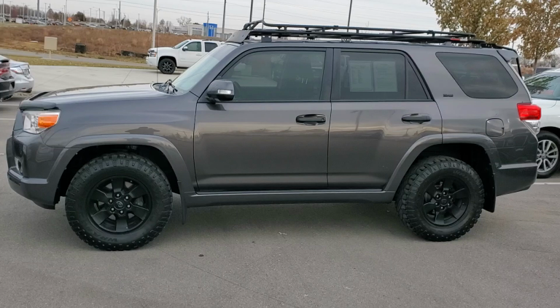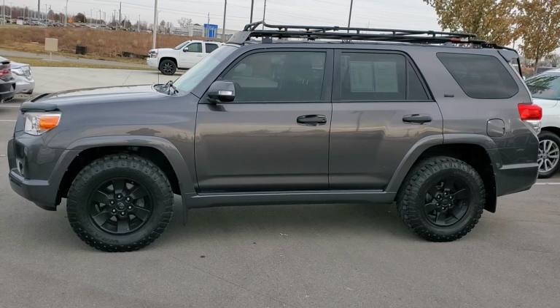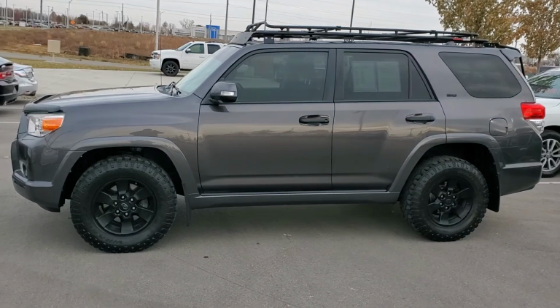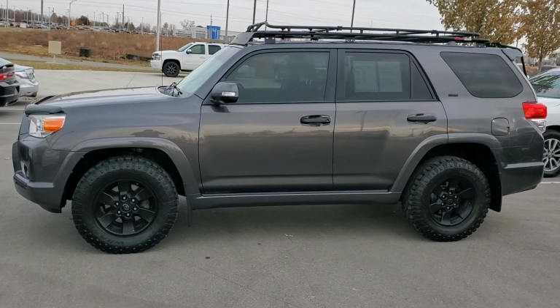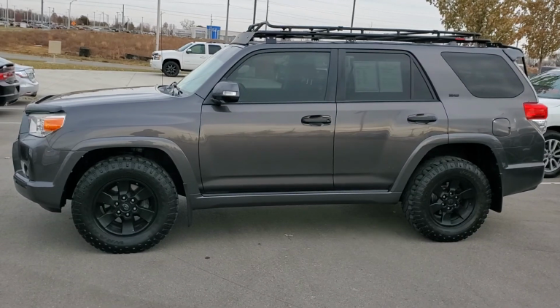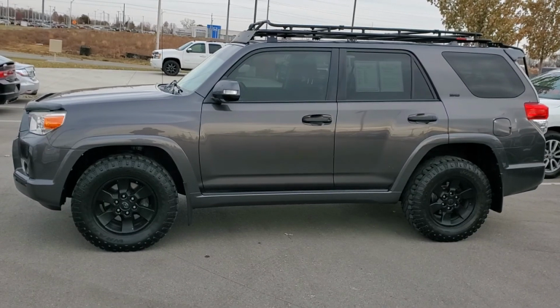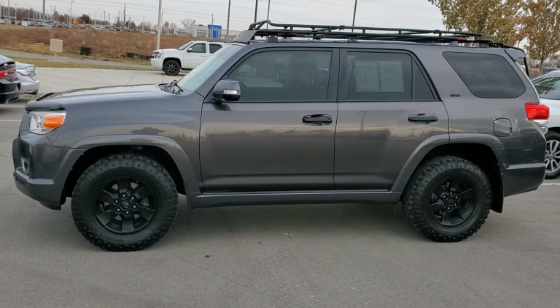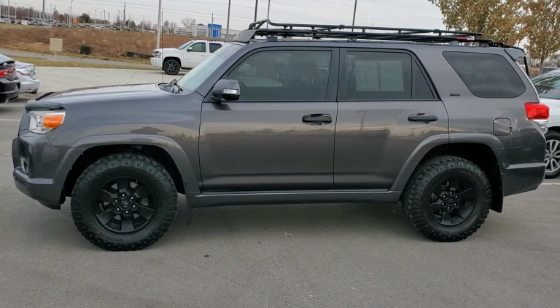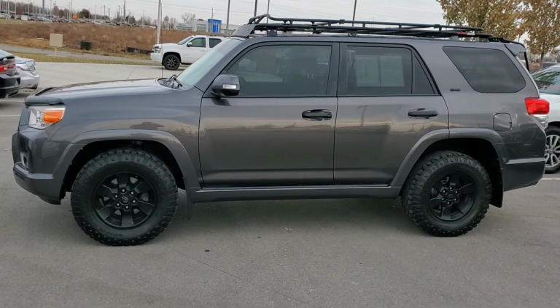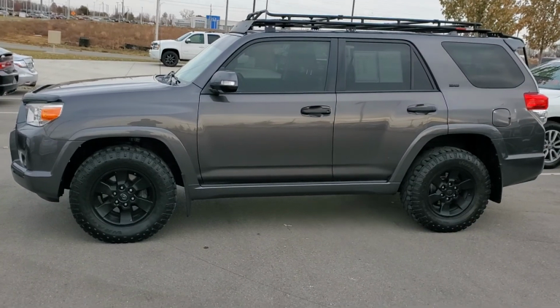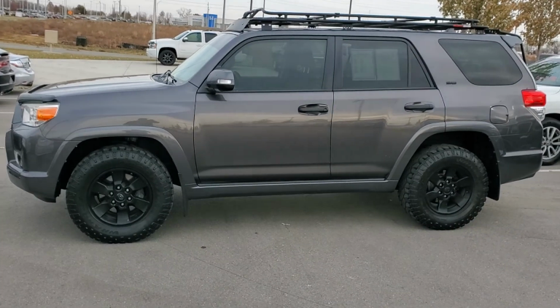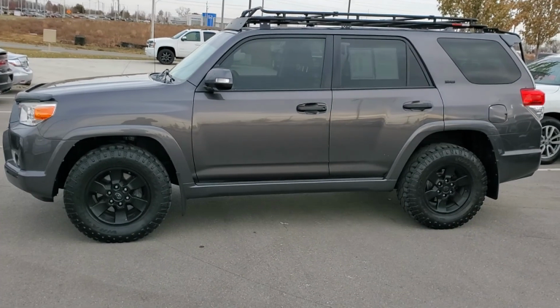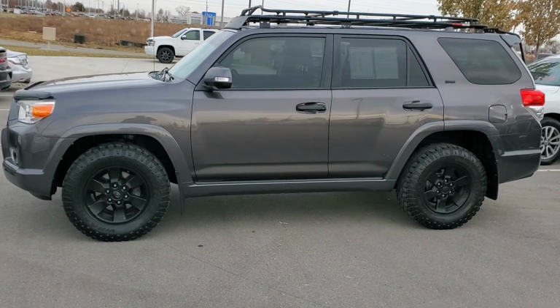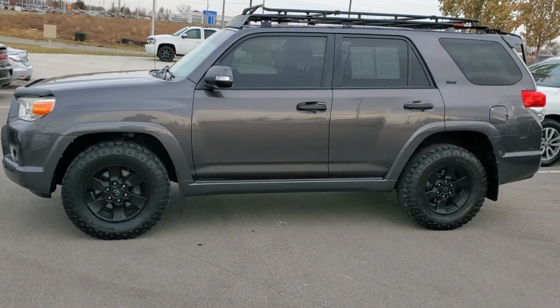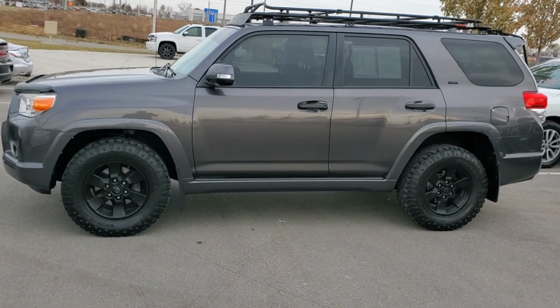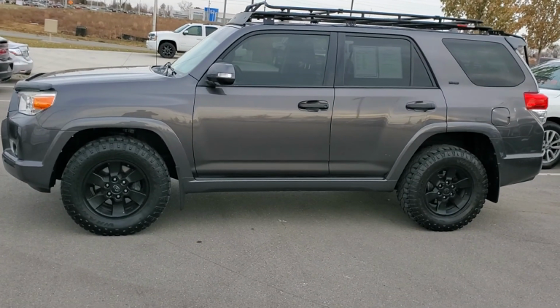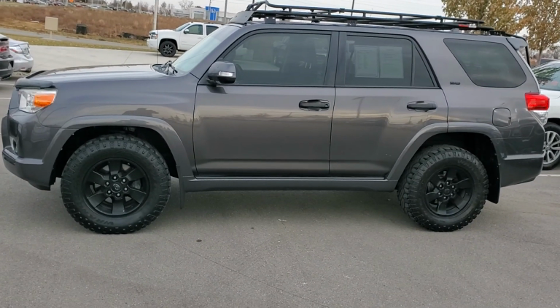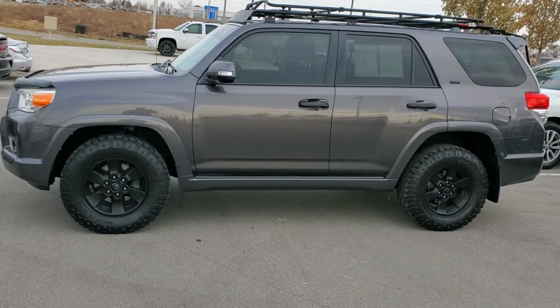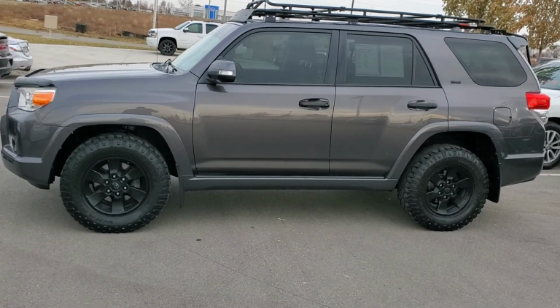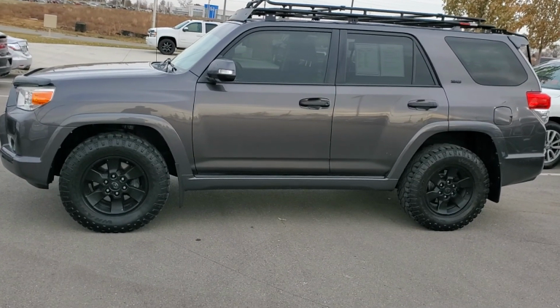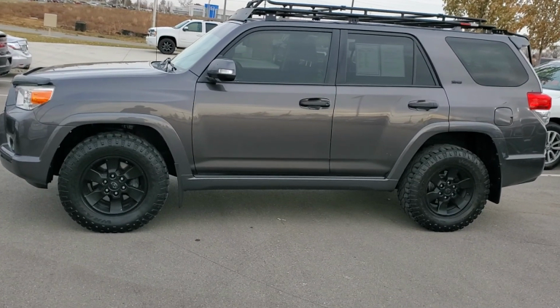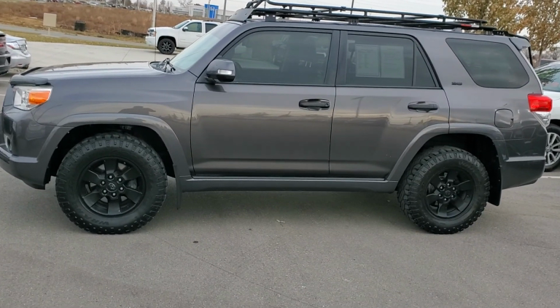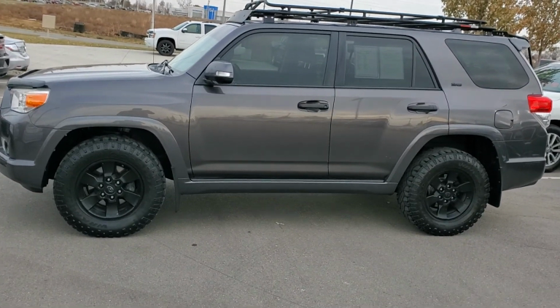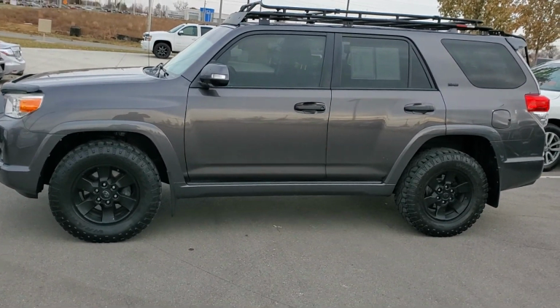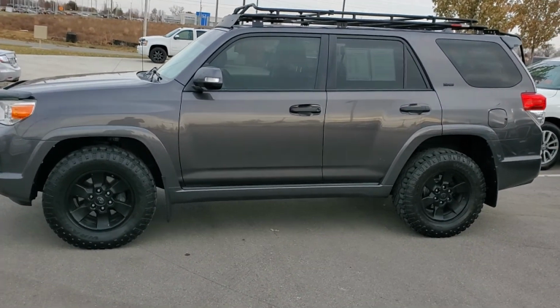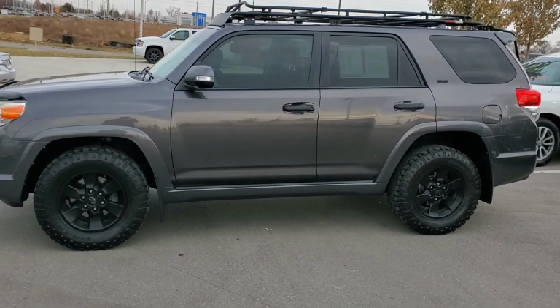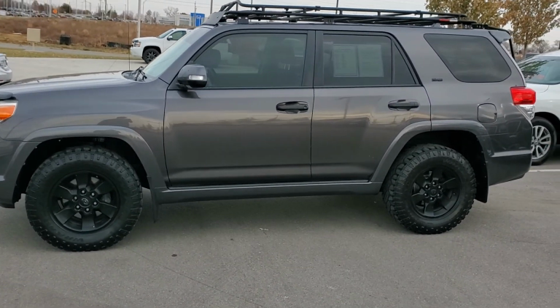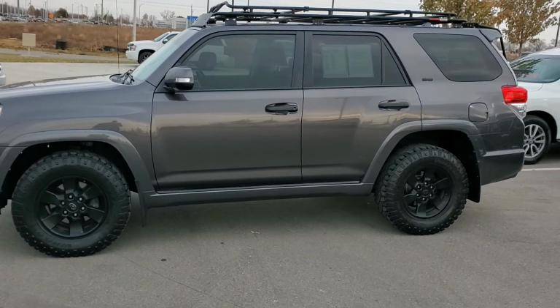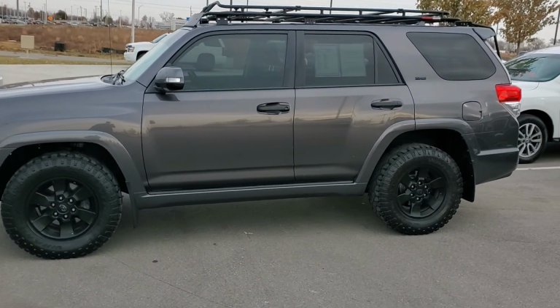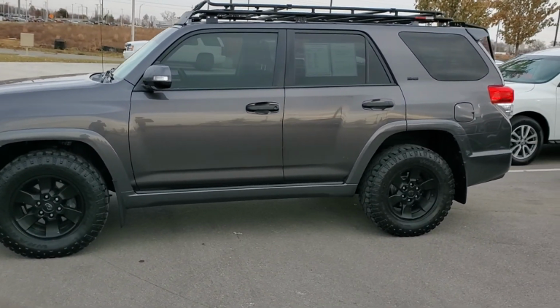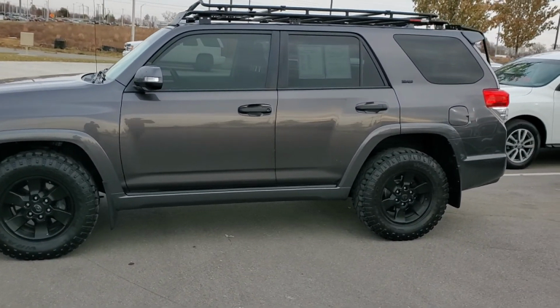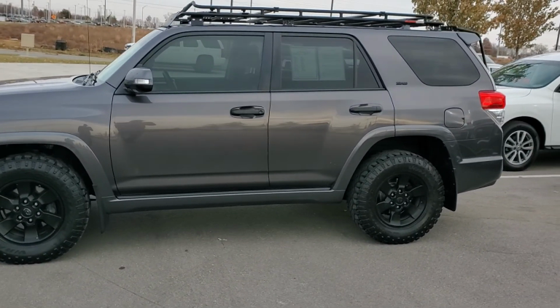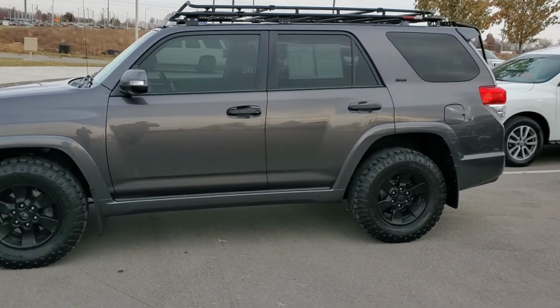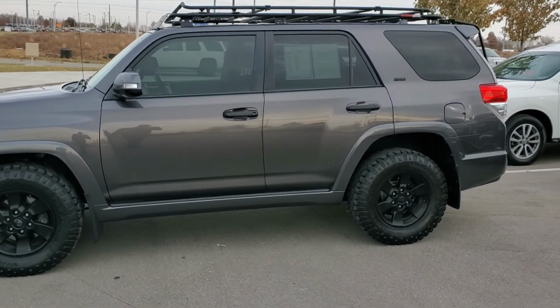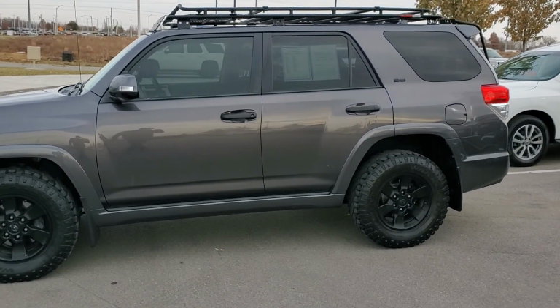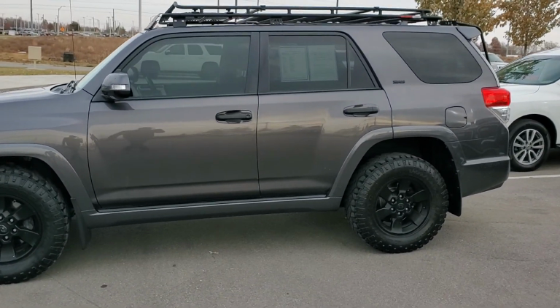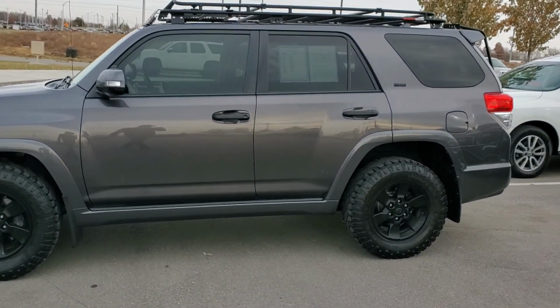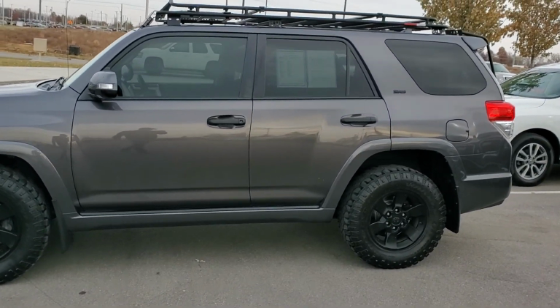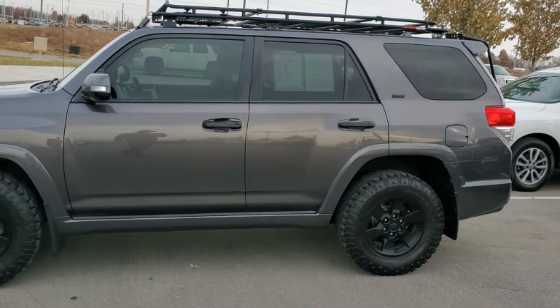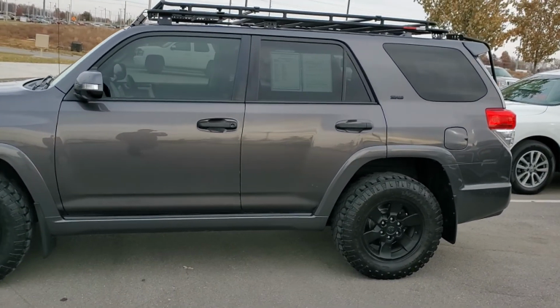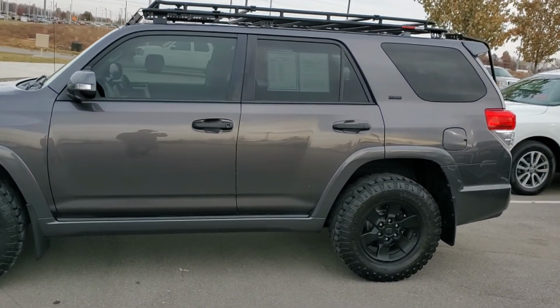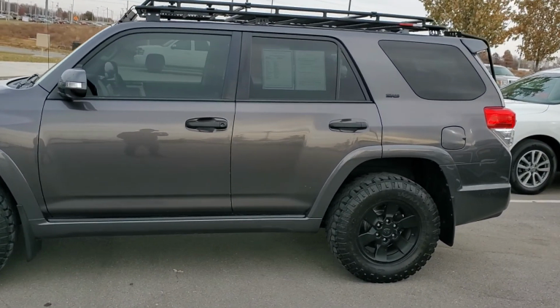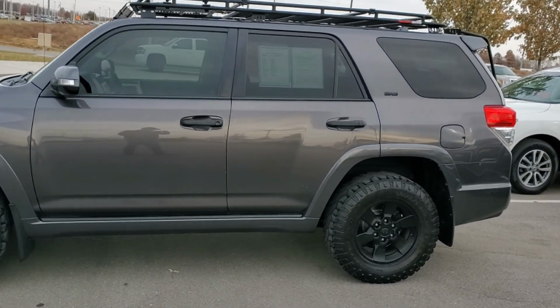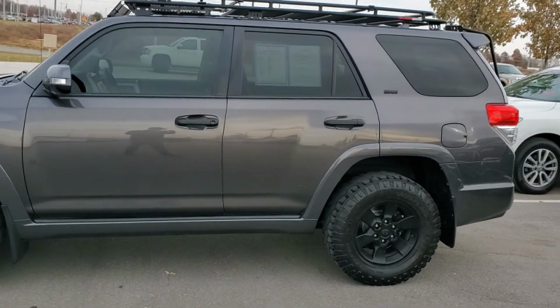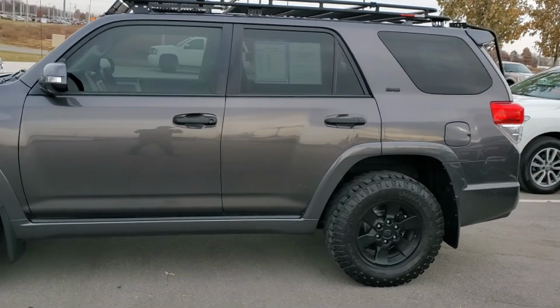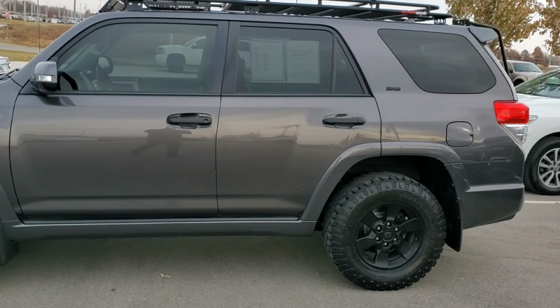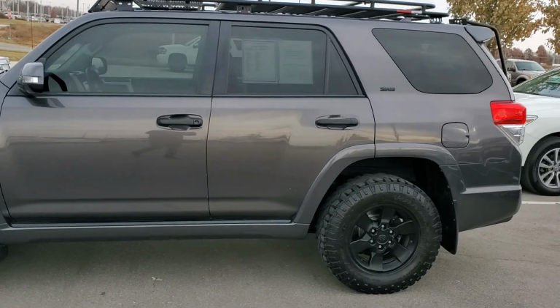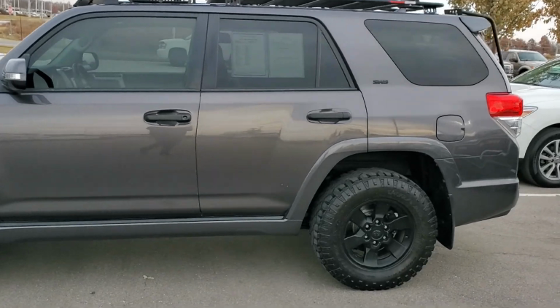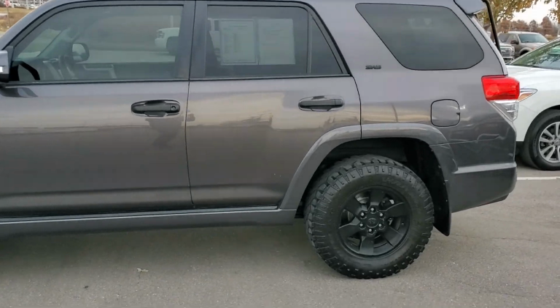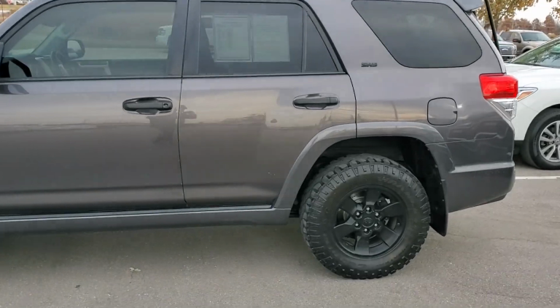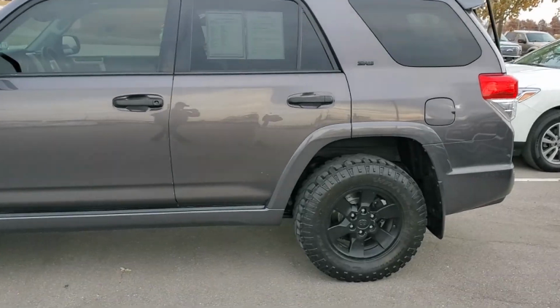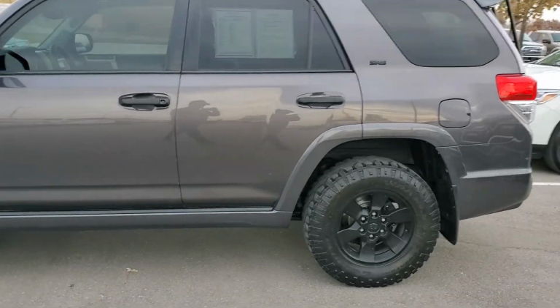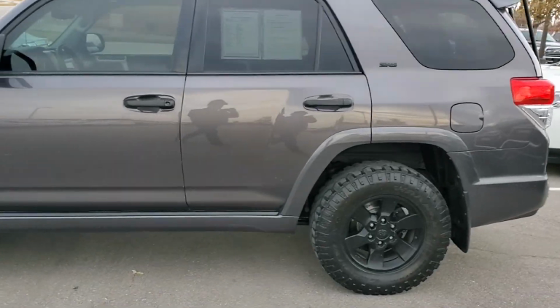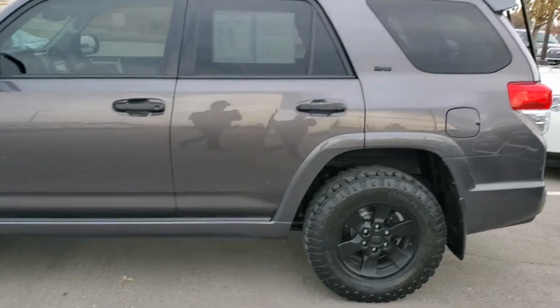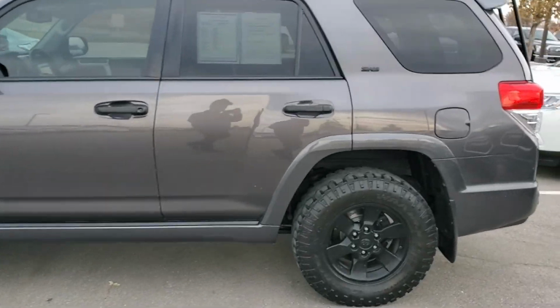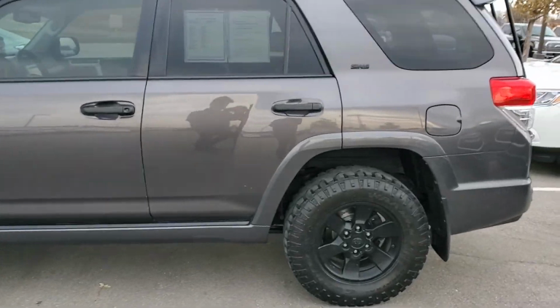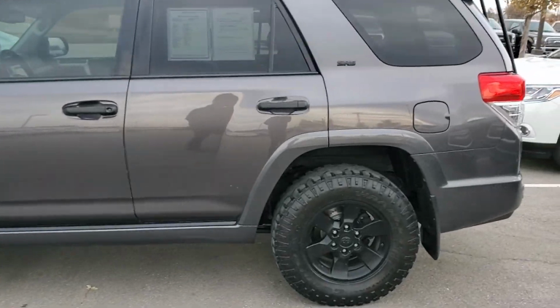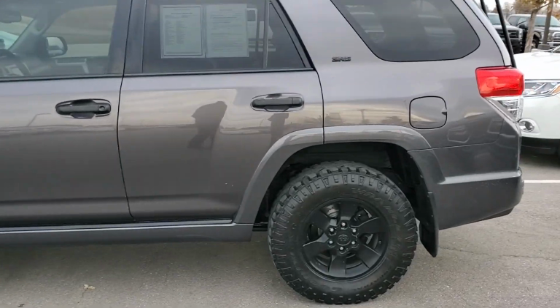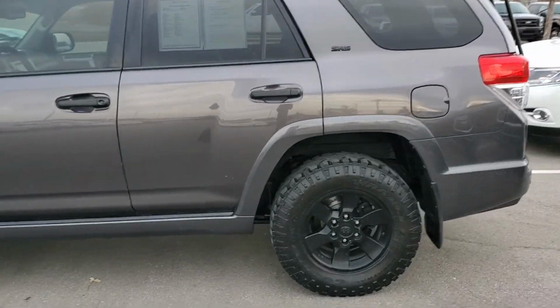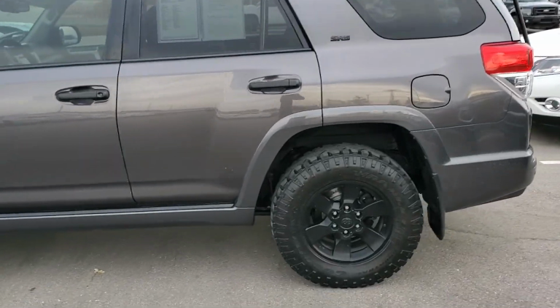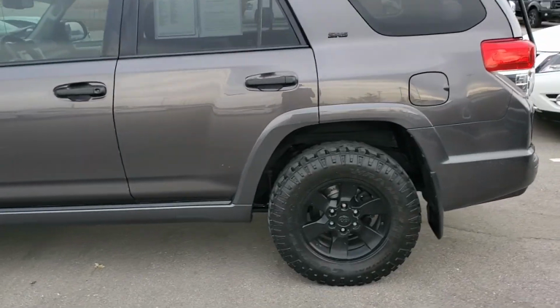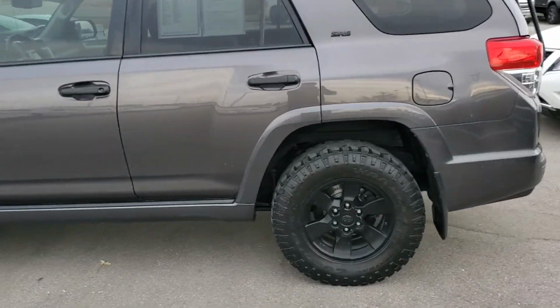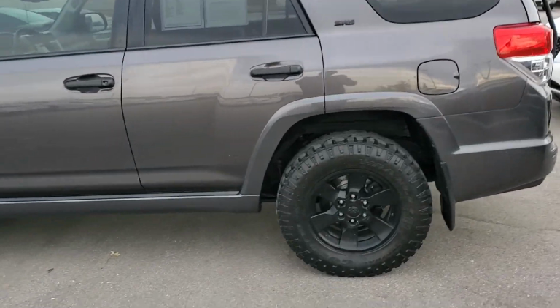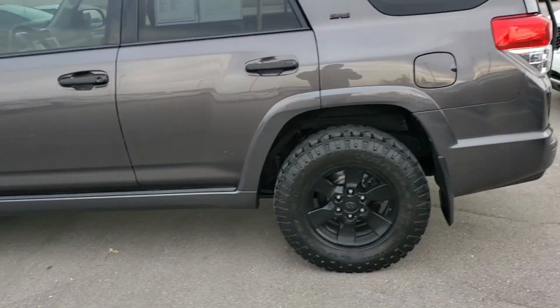Hello, this is Jeremy here at Premier Auto Outlet. As you can see, I'm walking around the 2013 Toyota 4Runner that you'd inquired about.